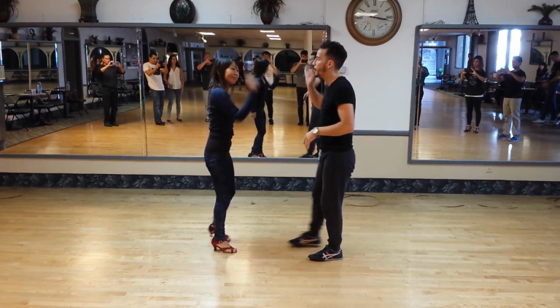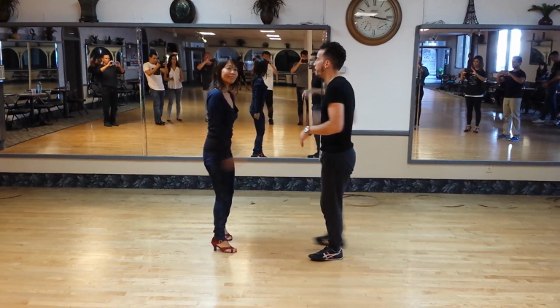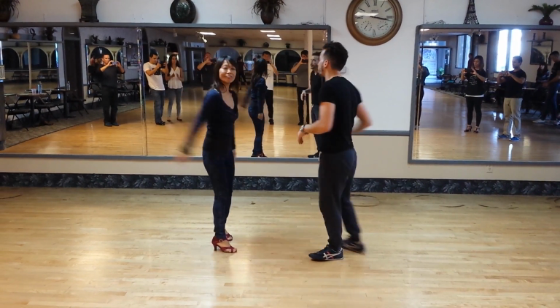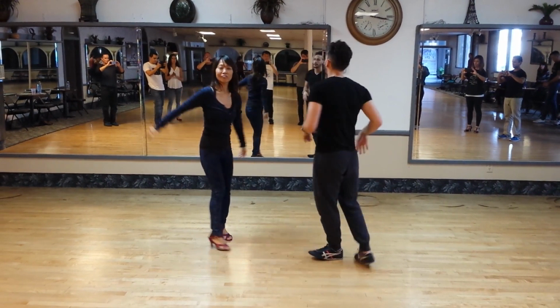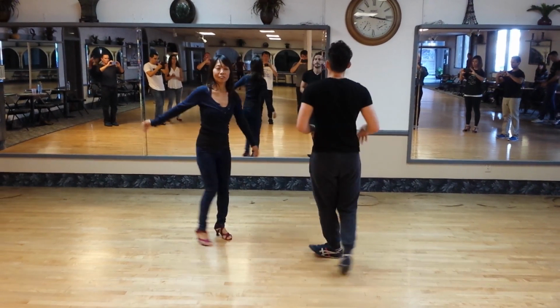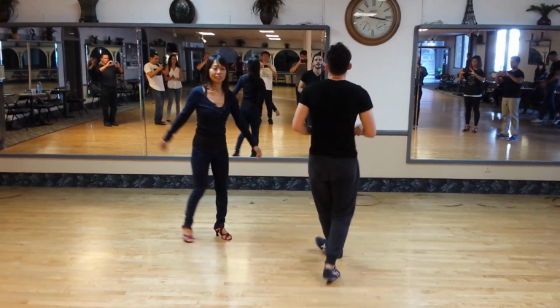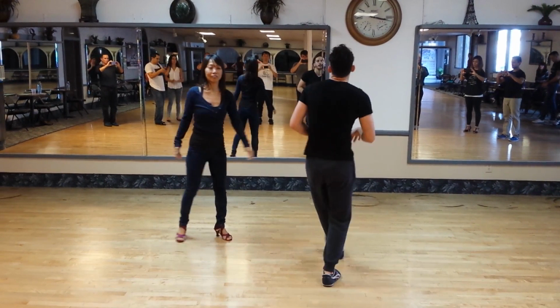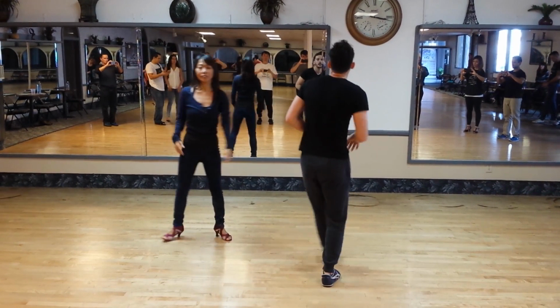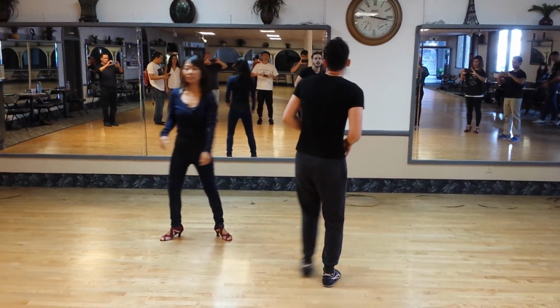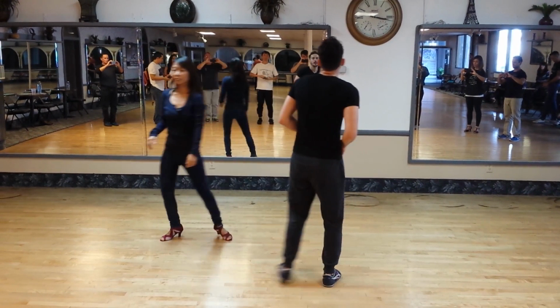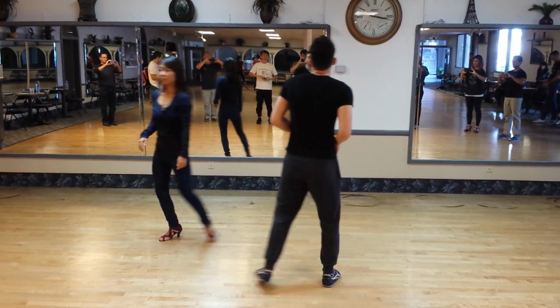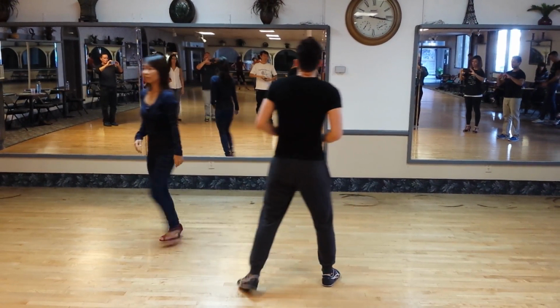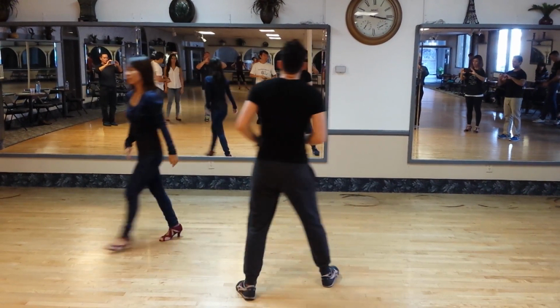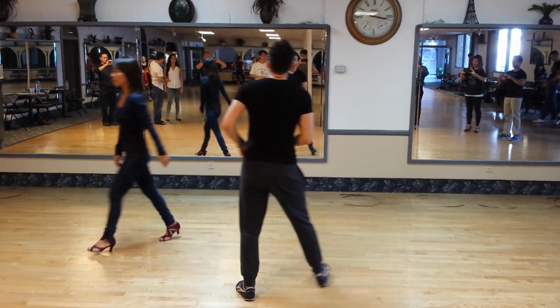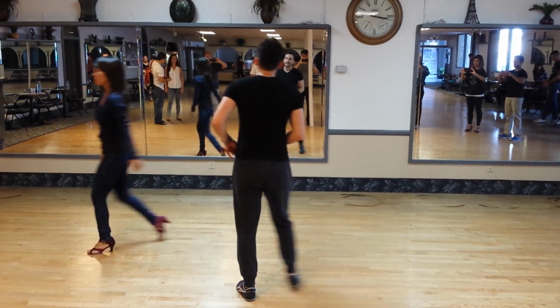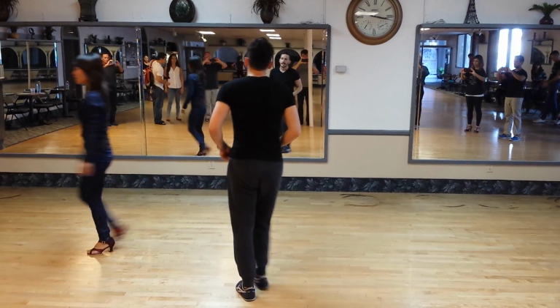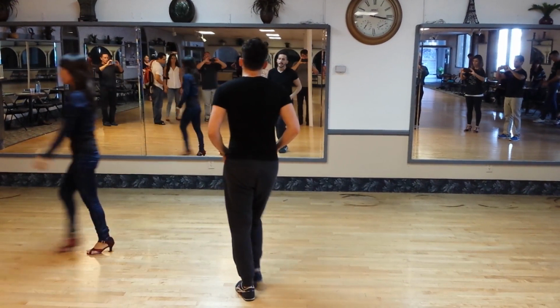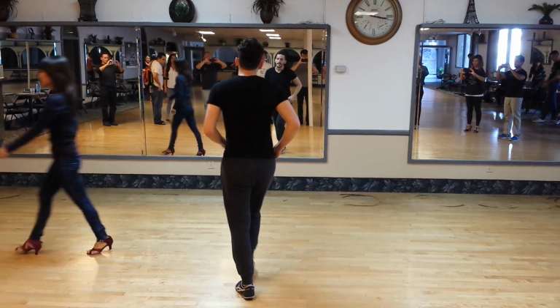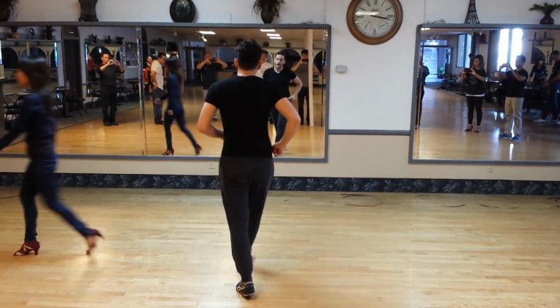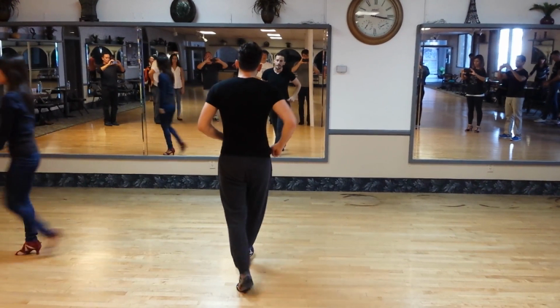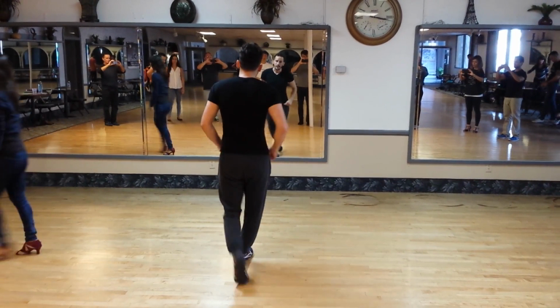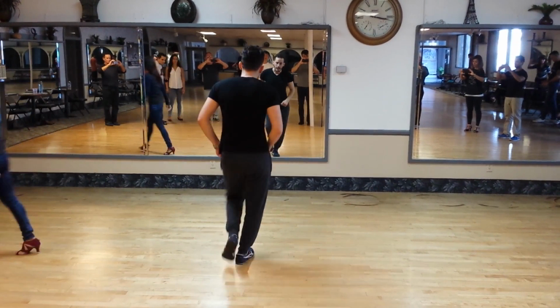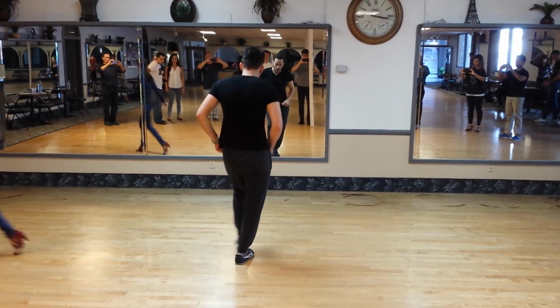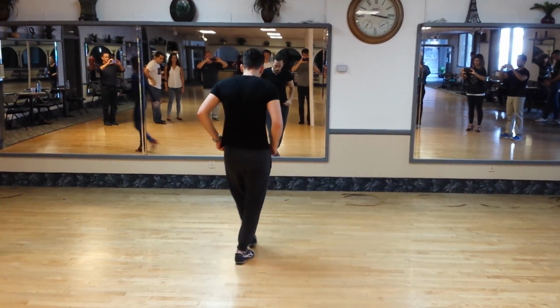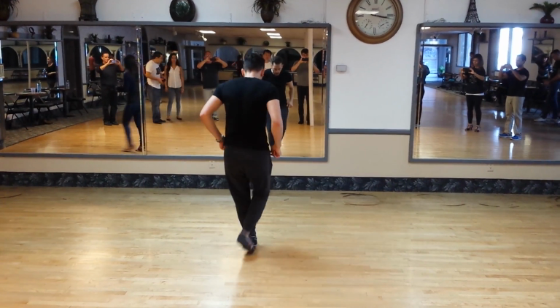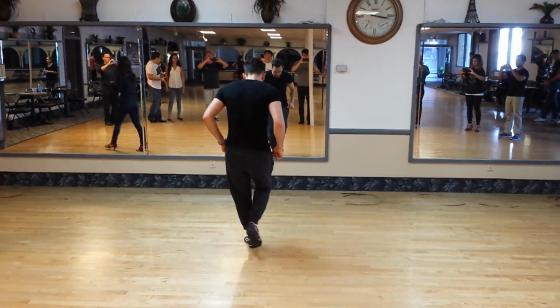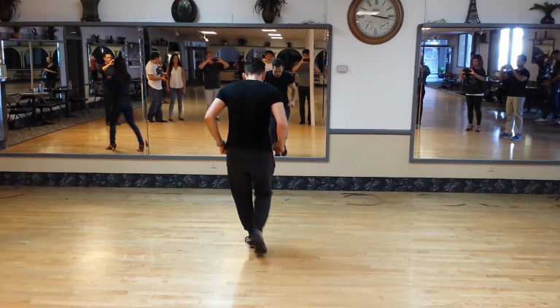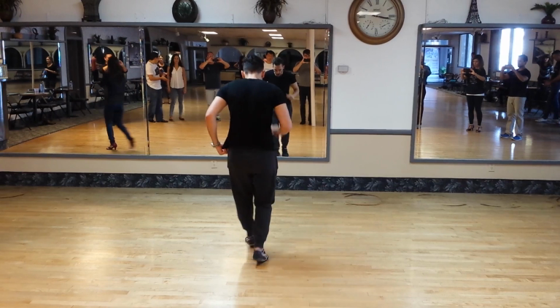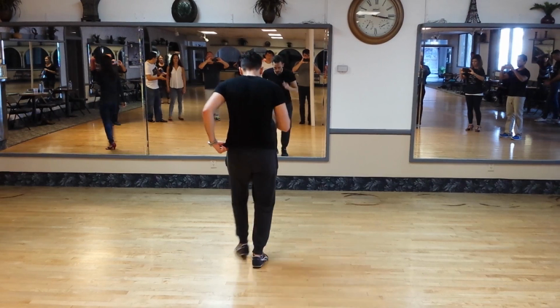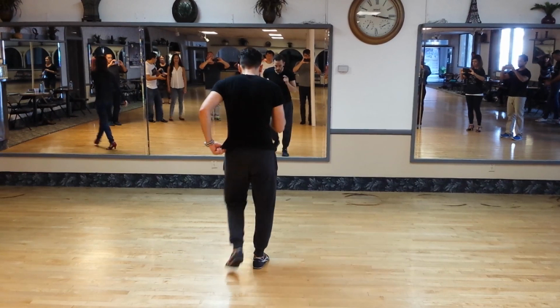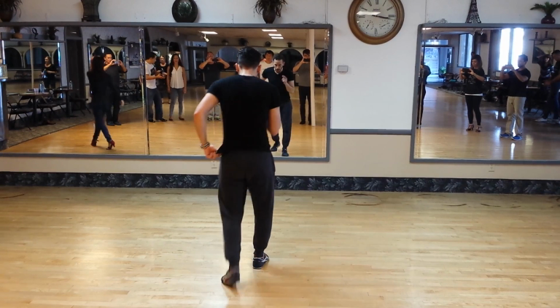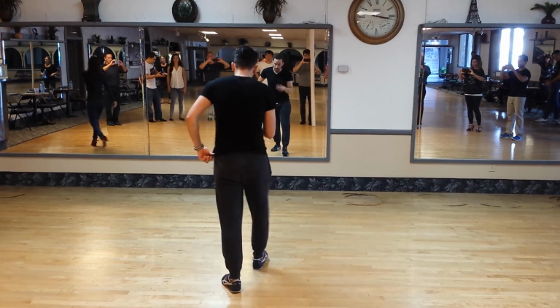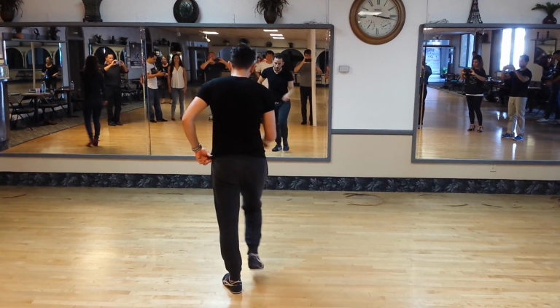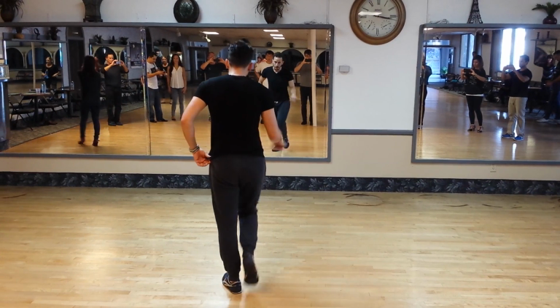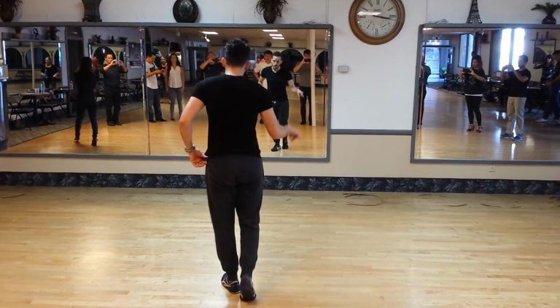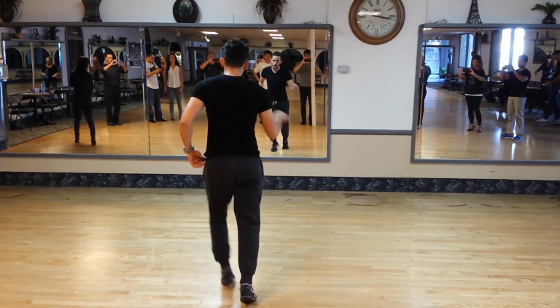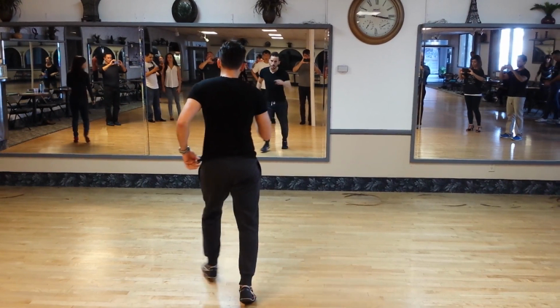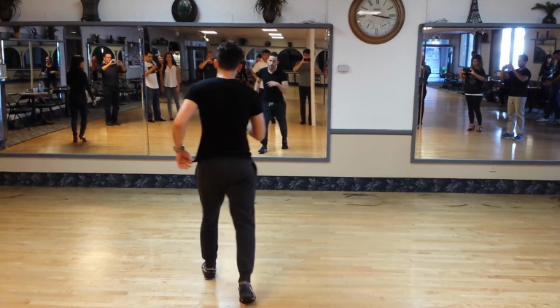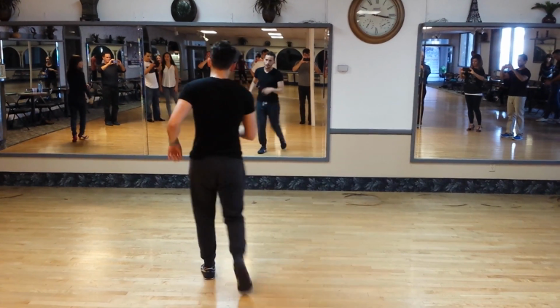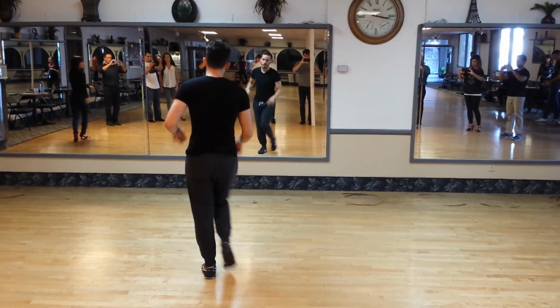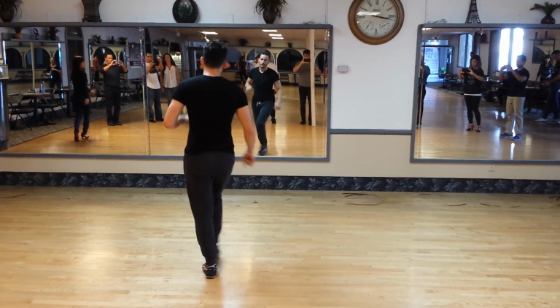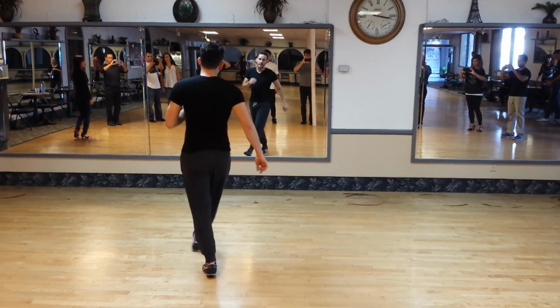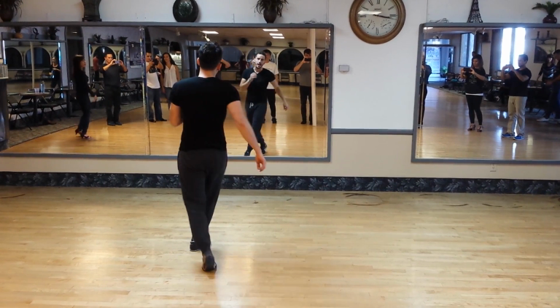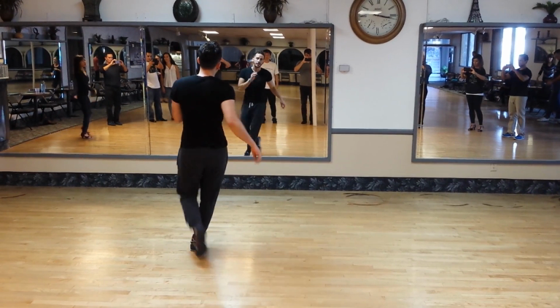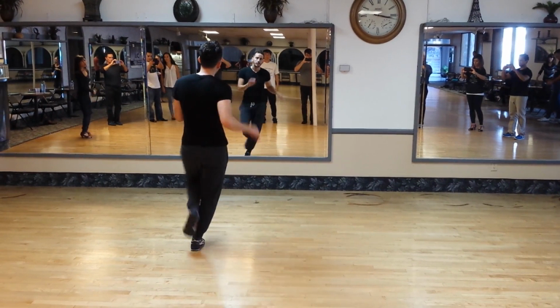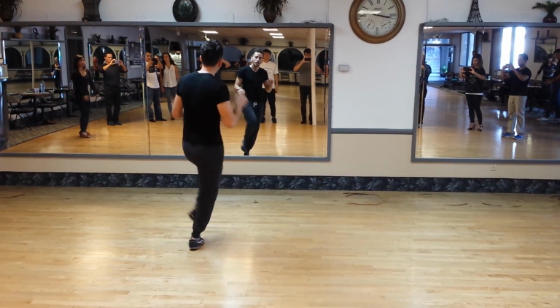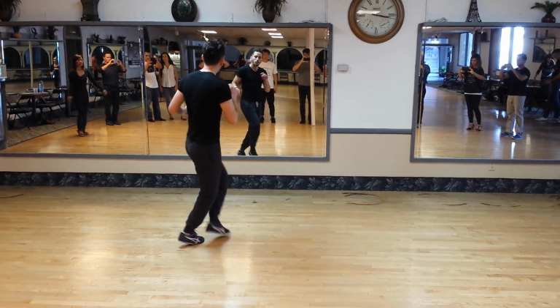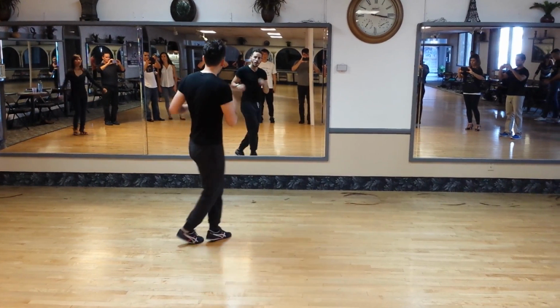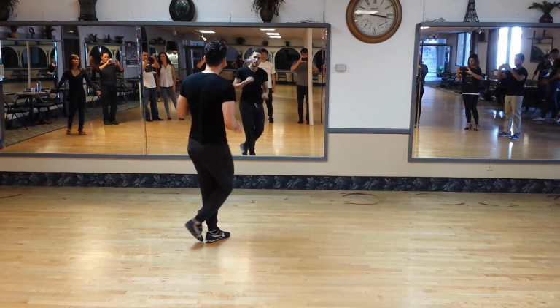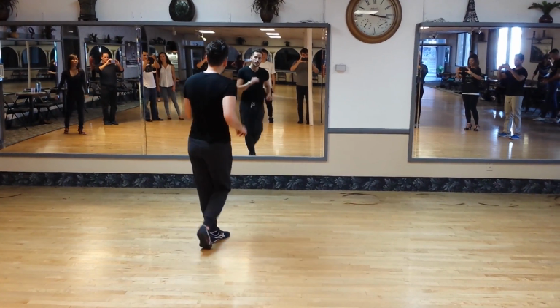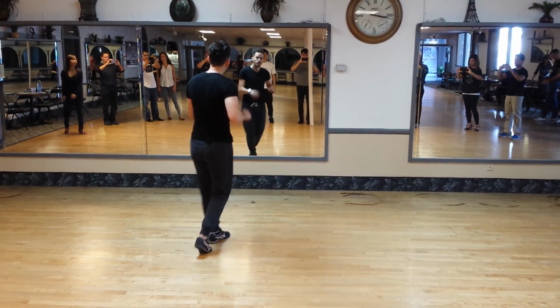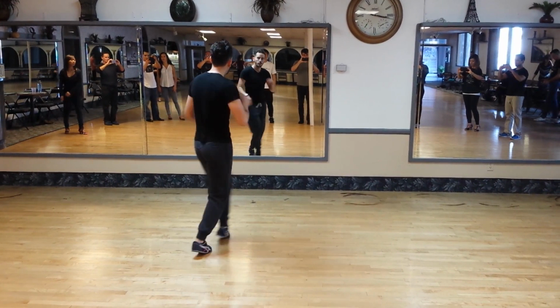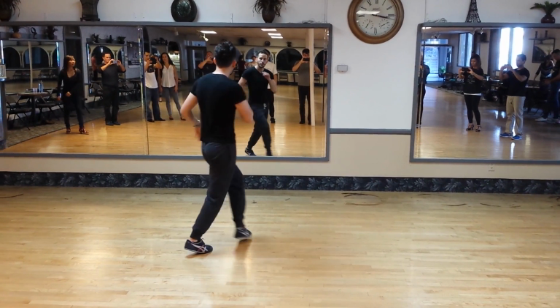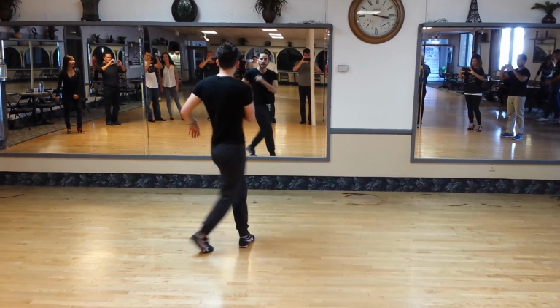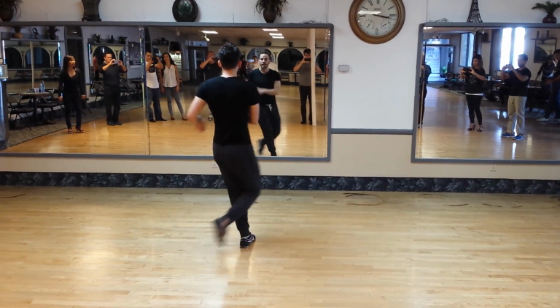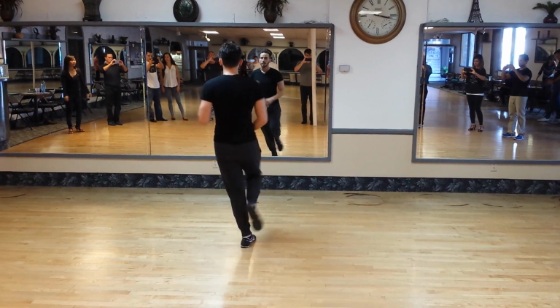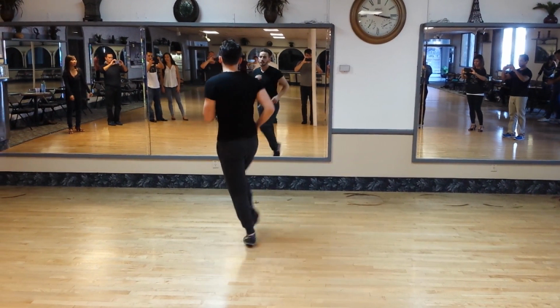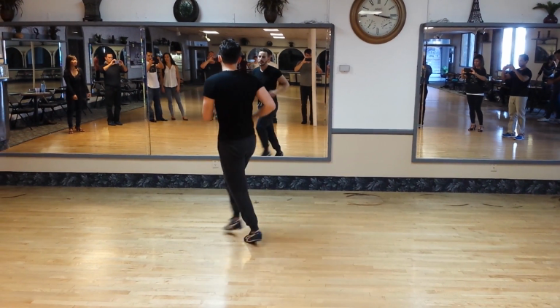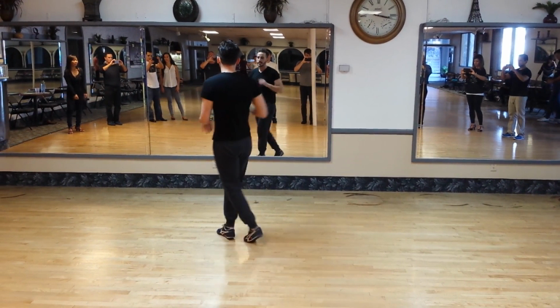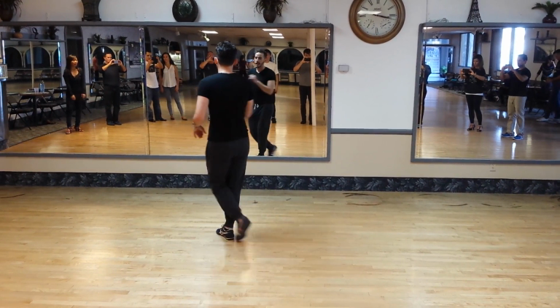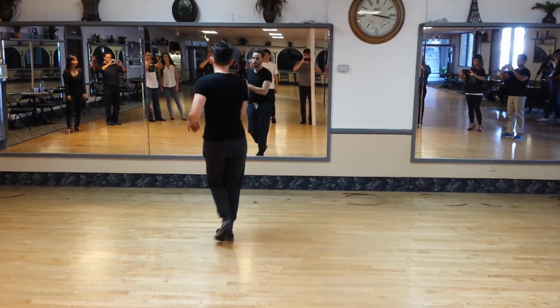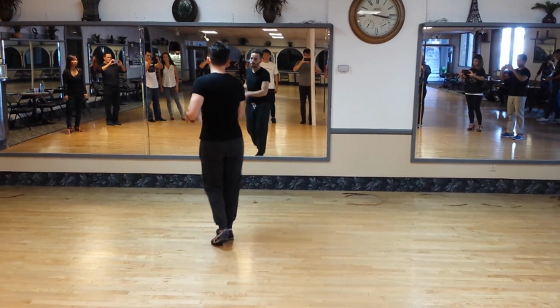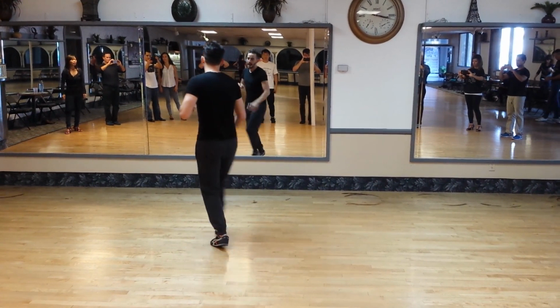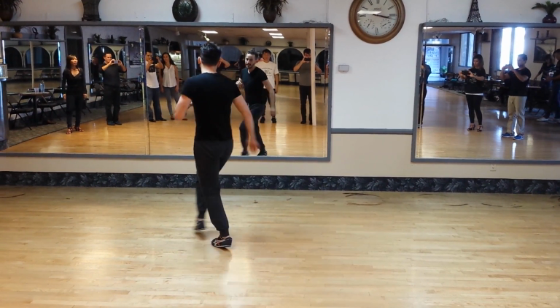Footwork. 5, 6, 7, 8, 1, 2, 3, 4. Susie. 7. 1, 2, 3 — step back.